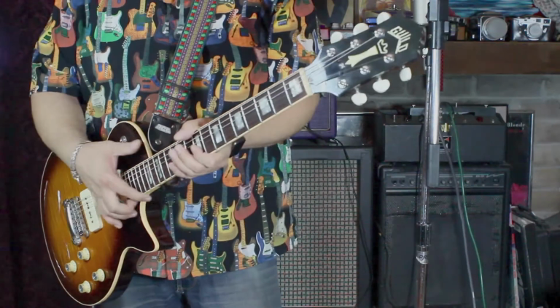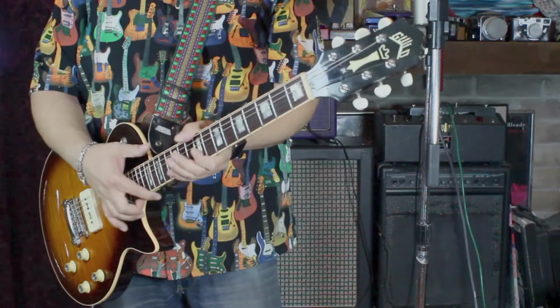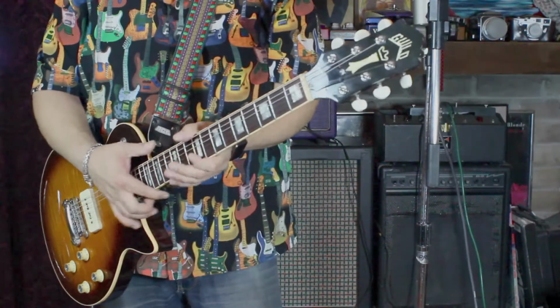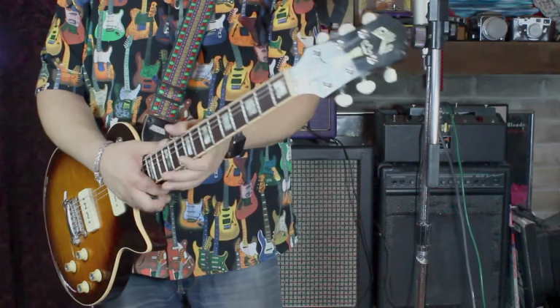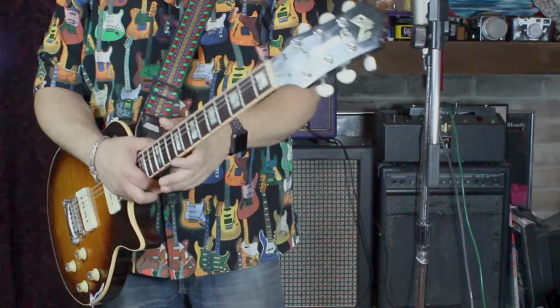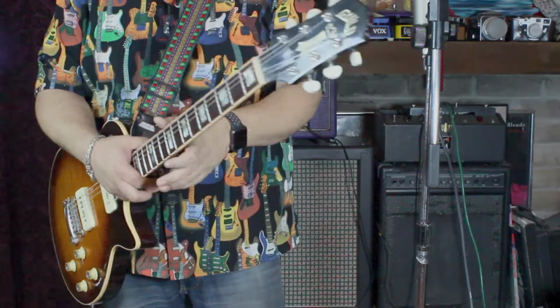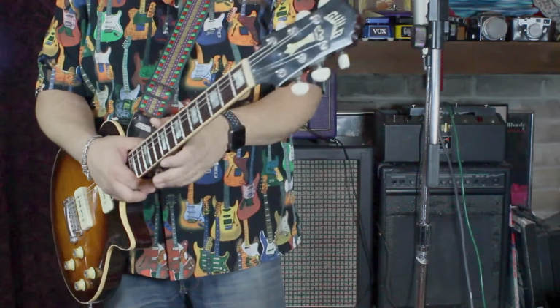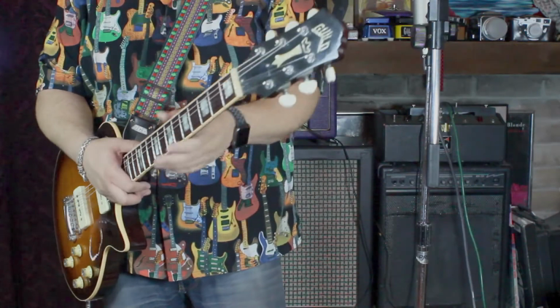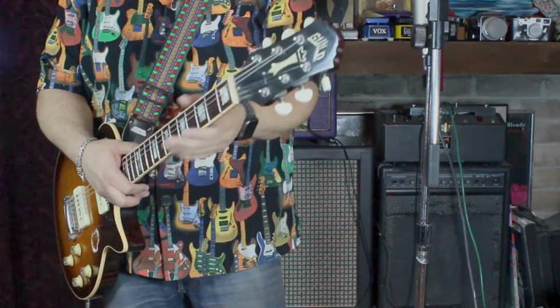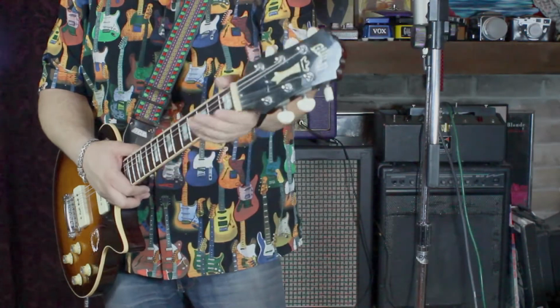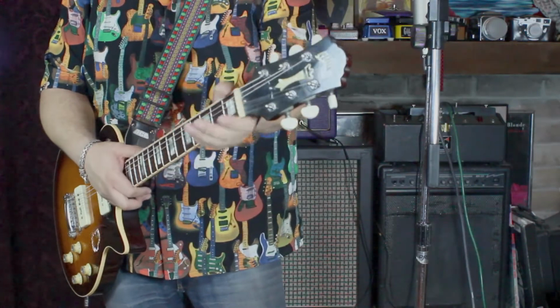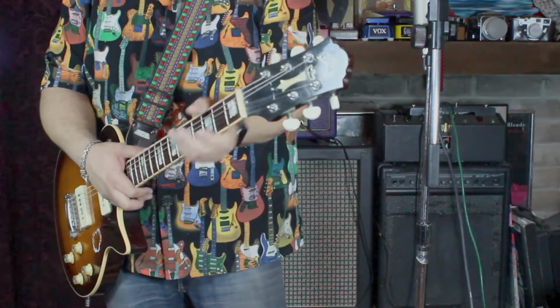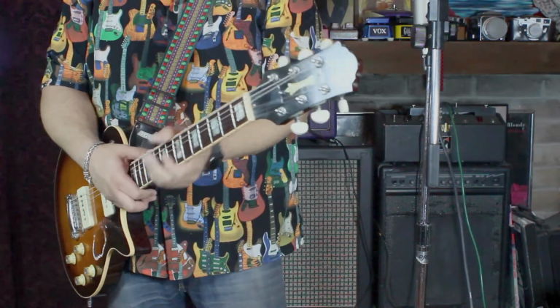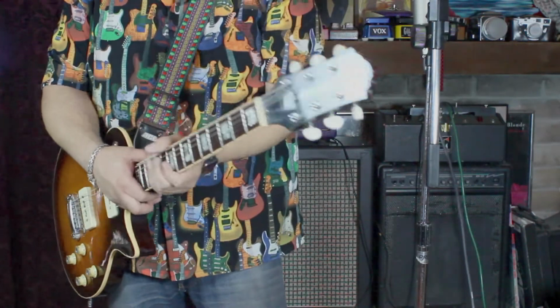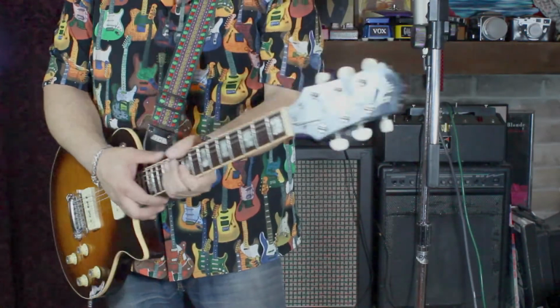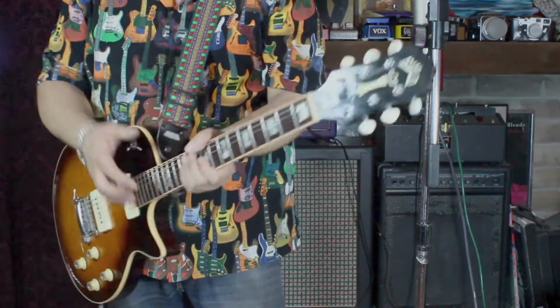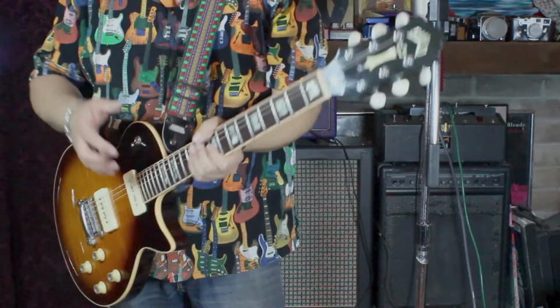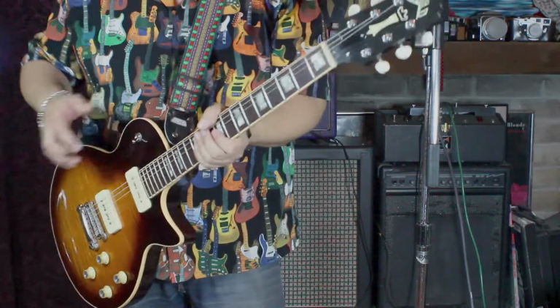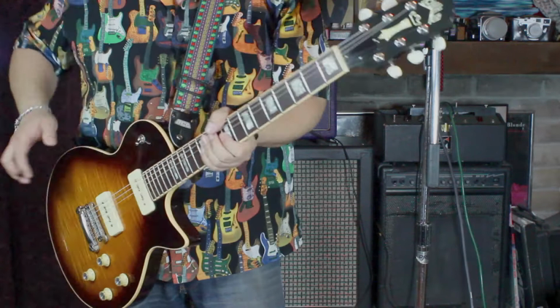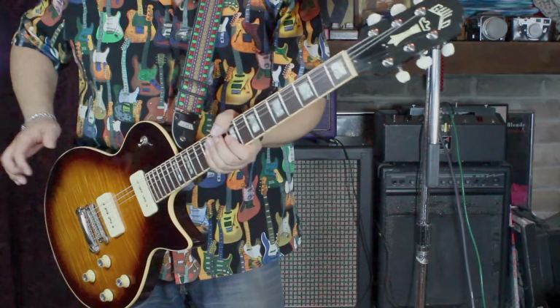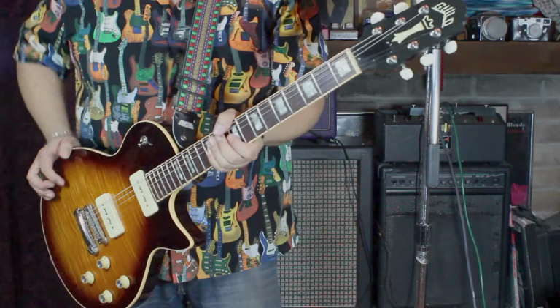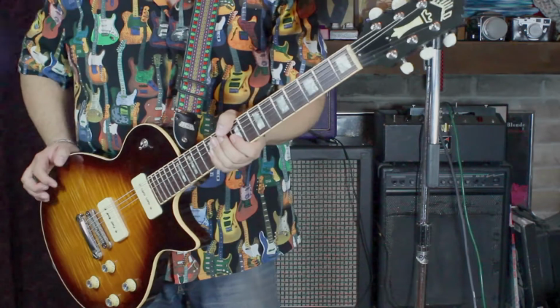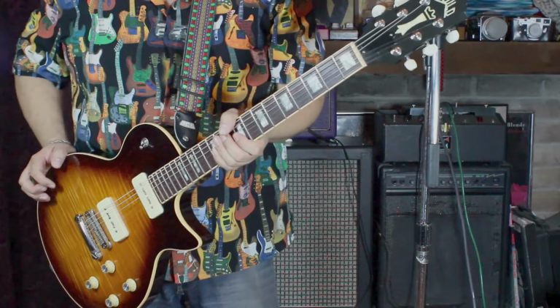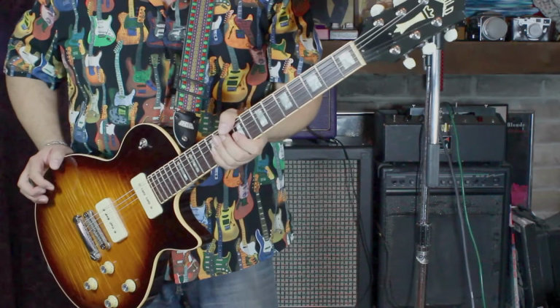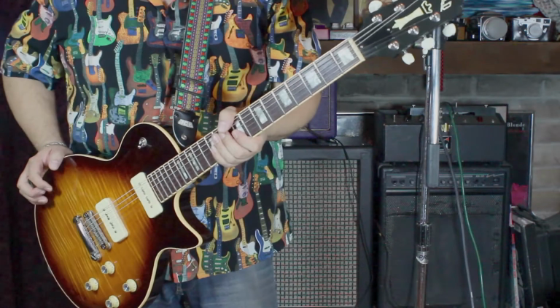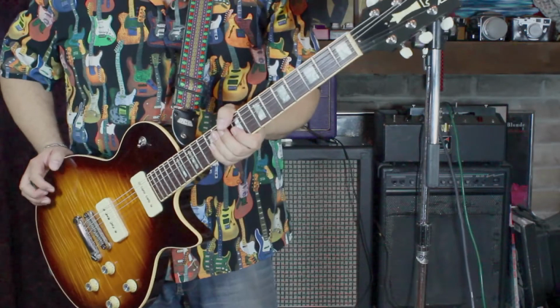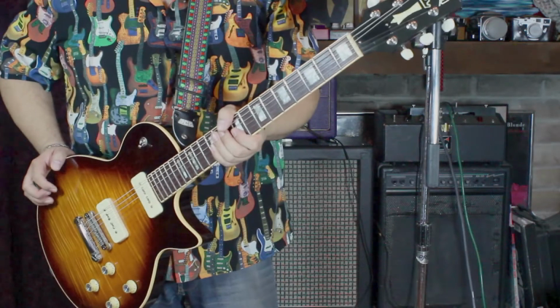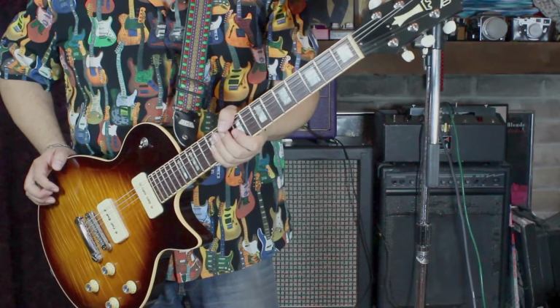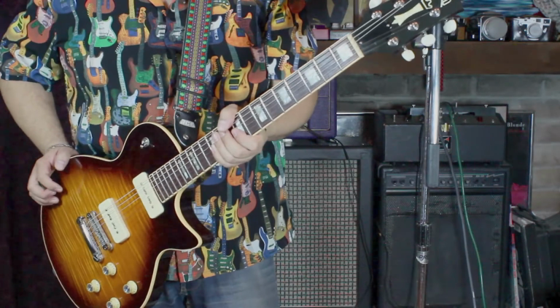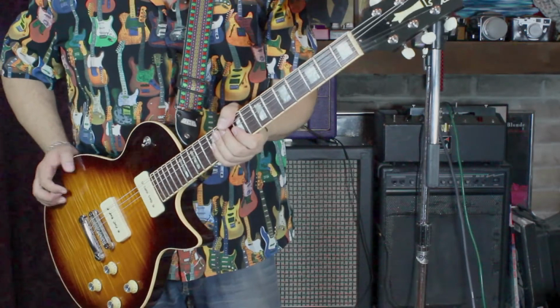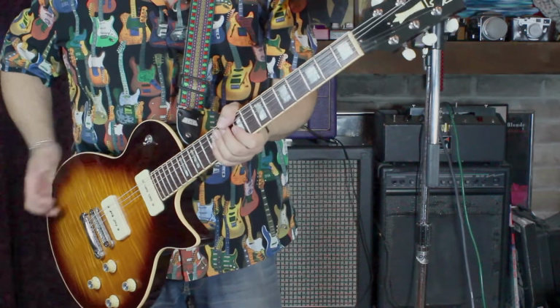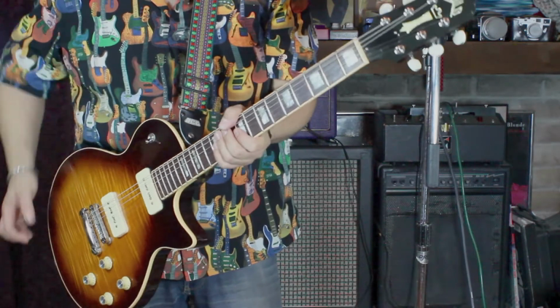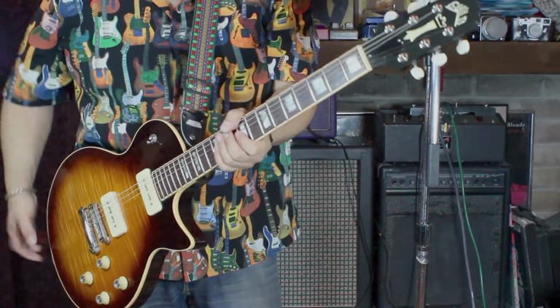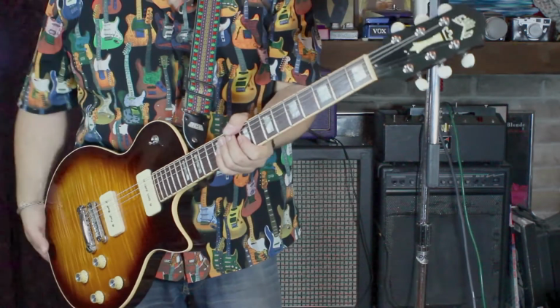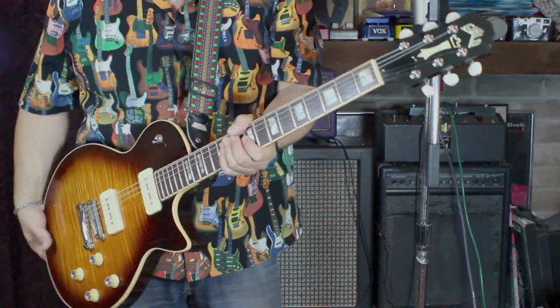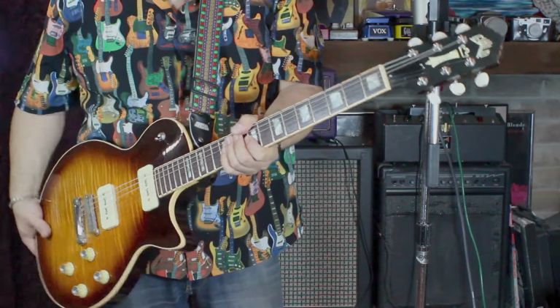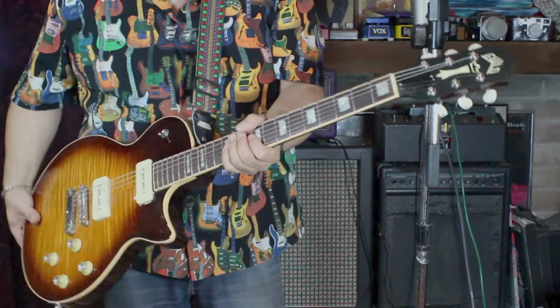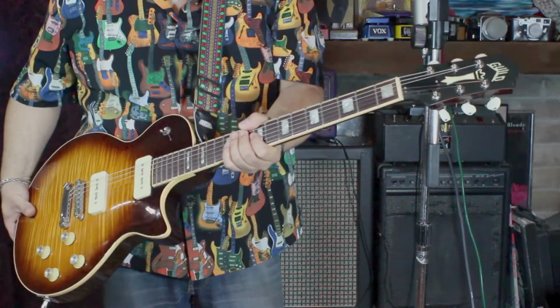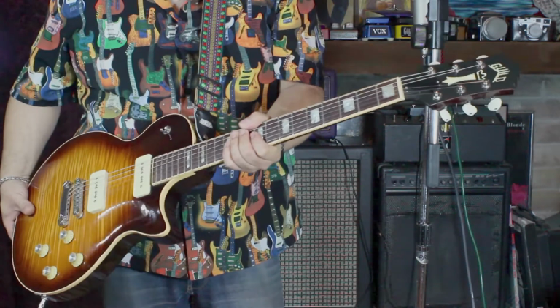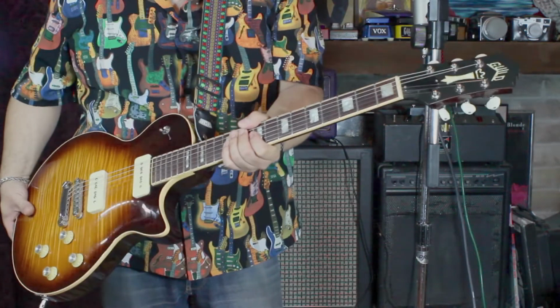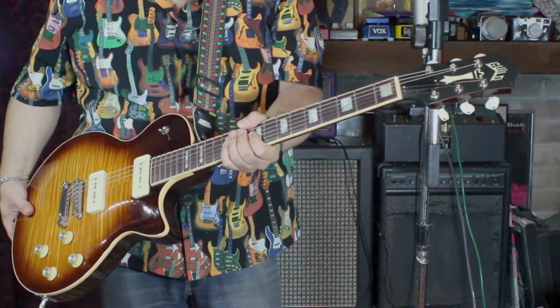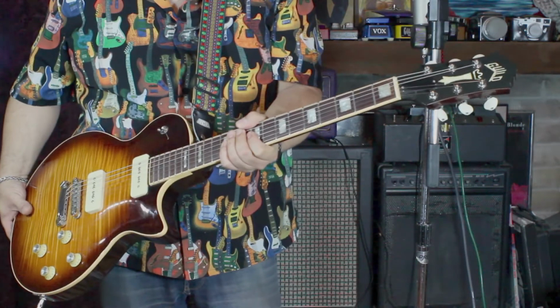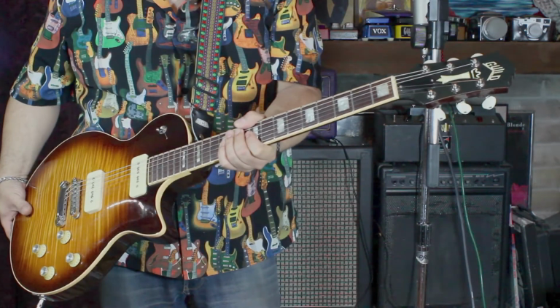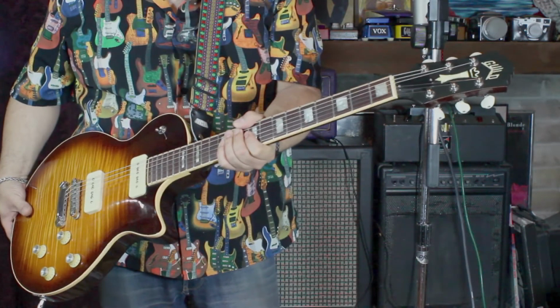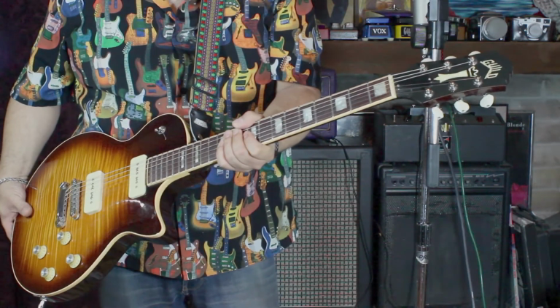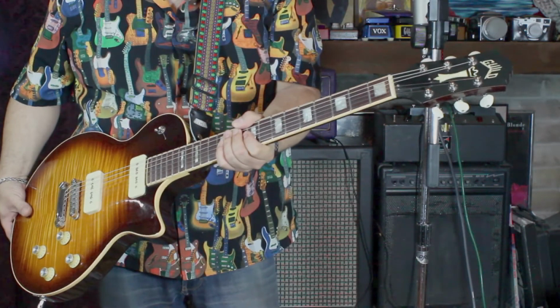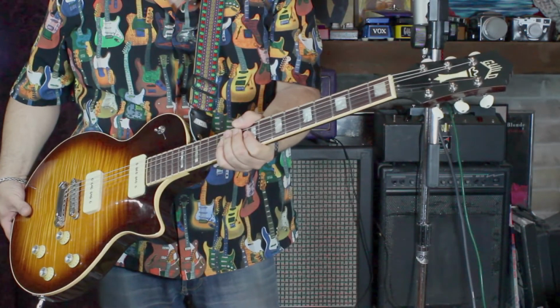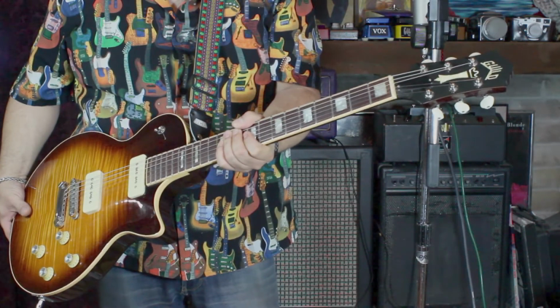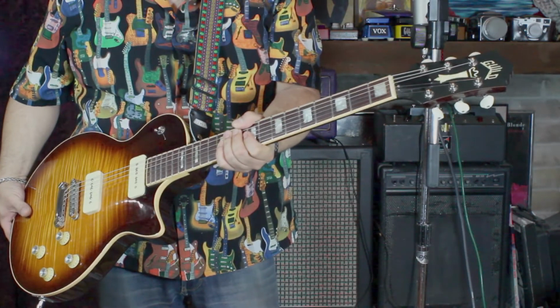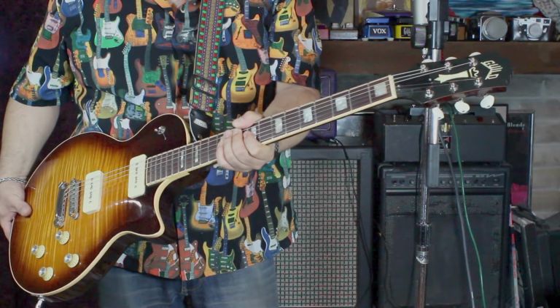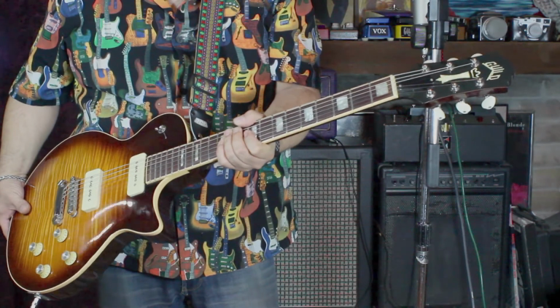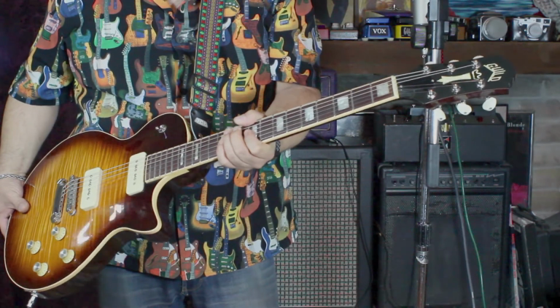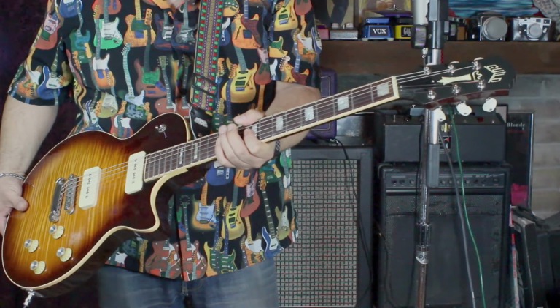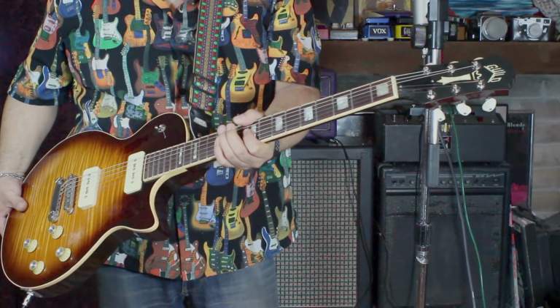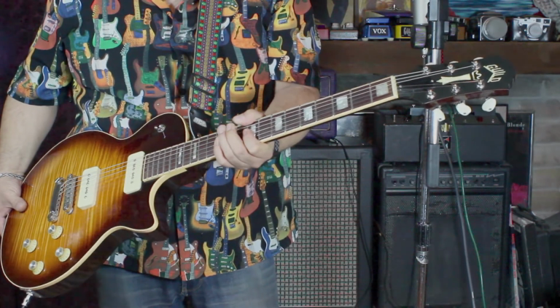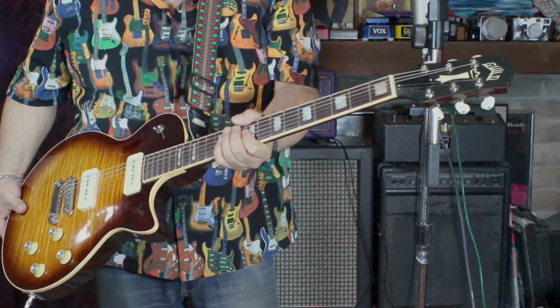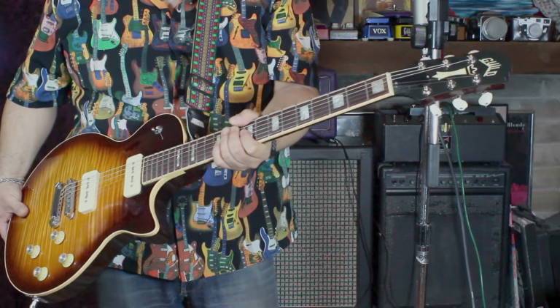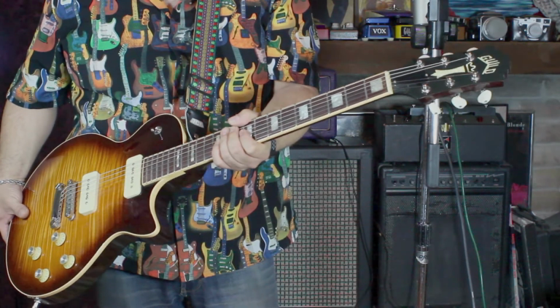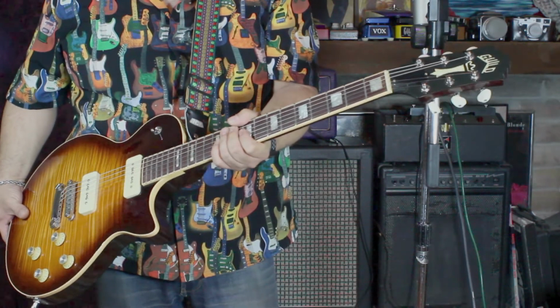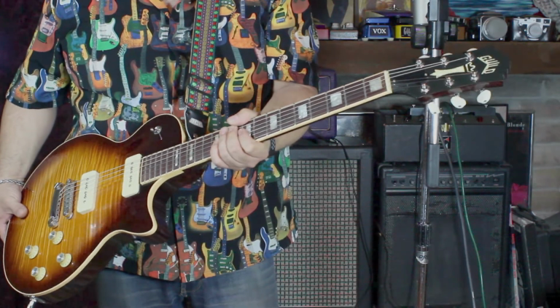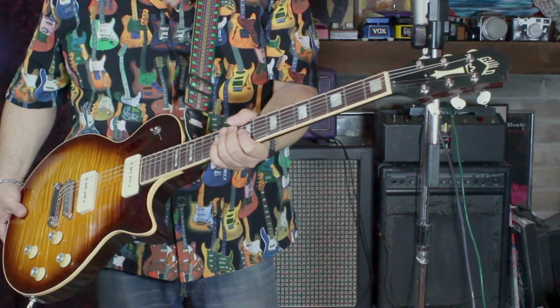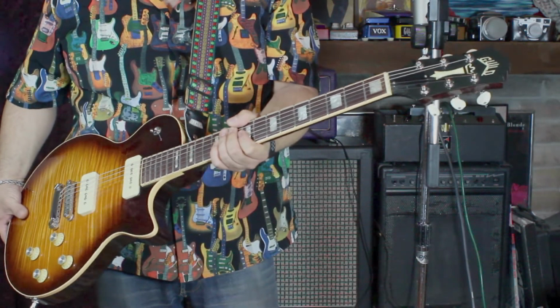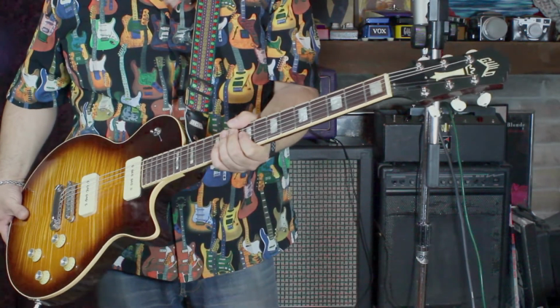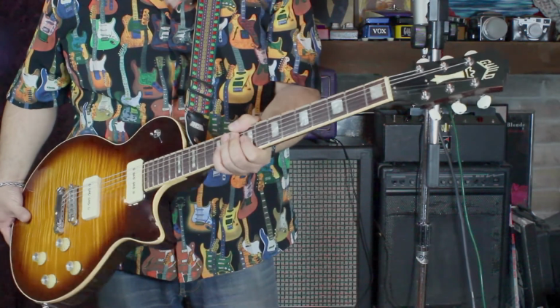Another thing I love is the big fat neck. So I'm selling this guitar — let me tell you a little bit about it specifically.